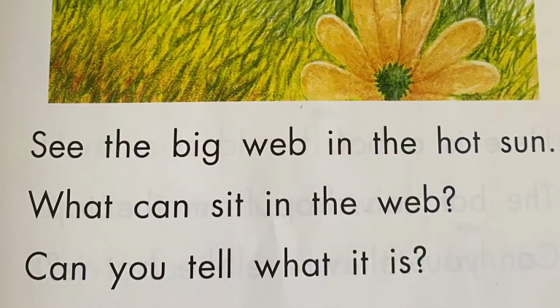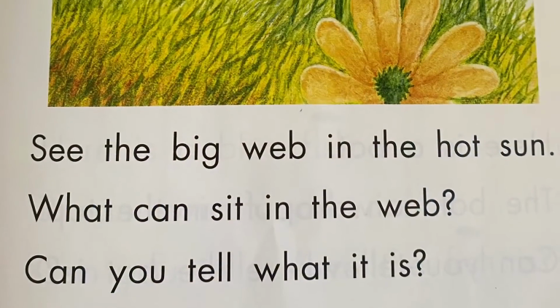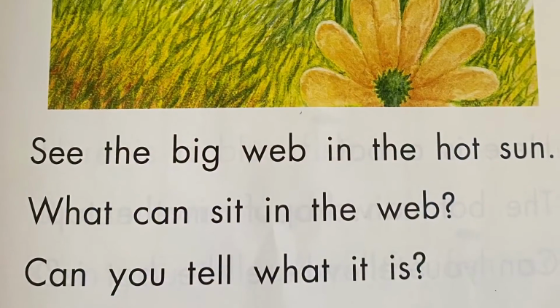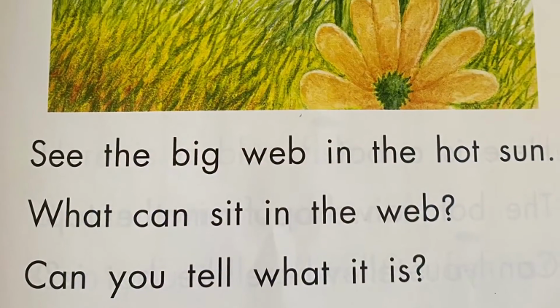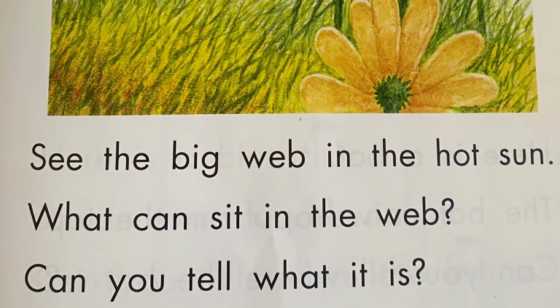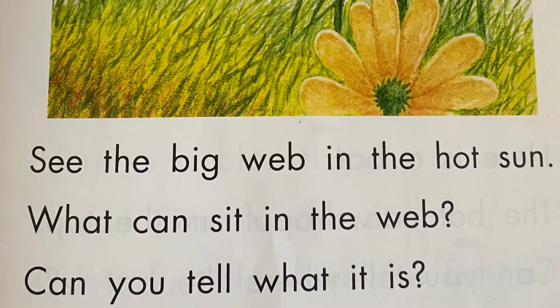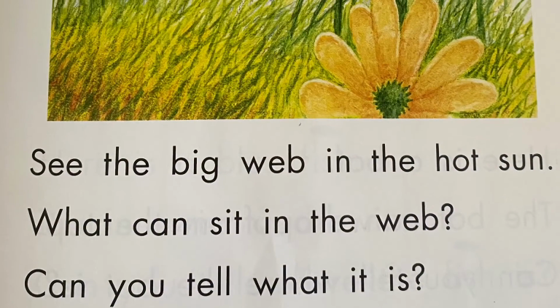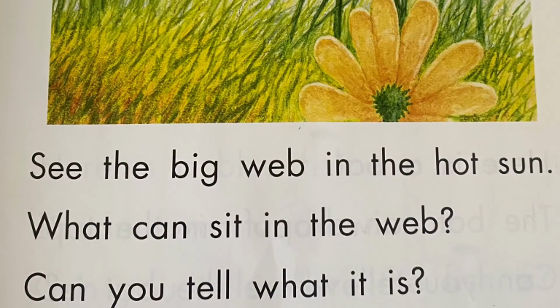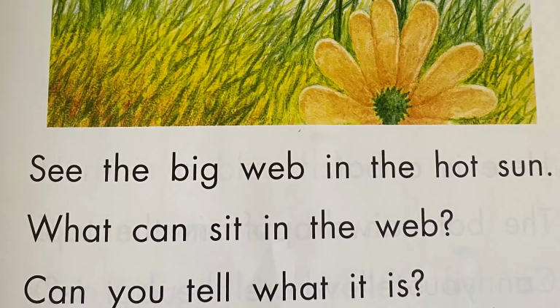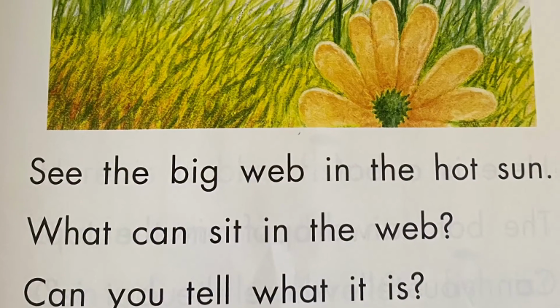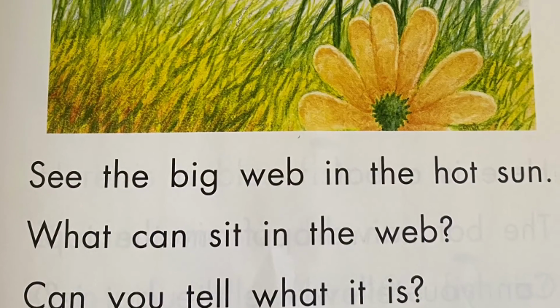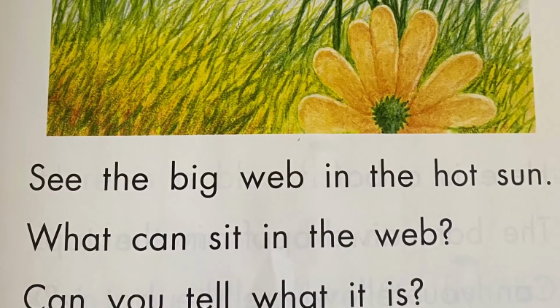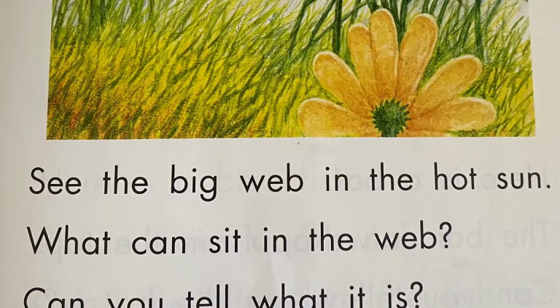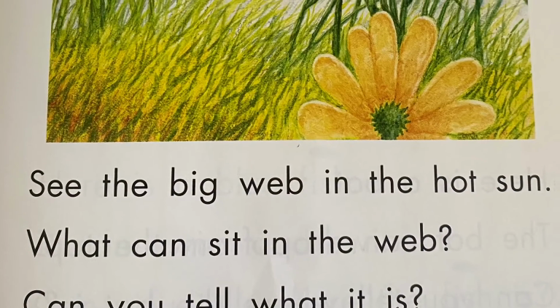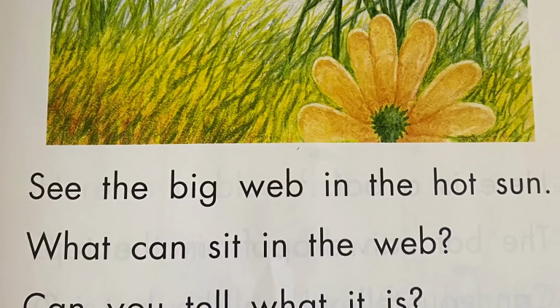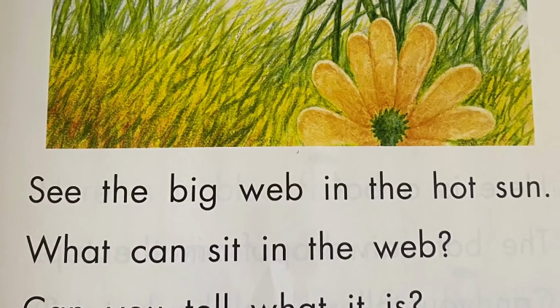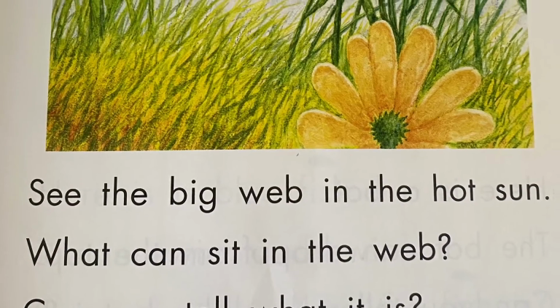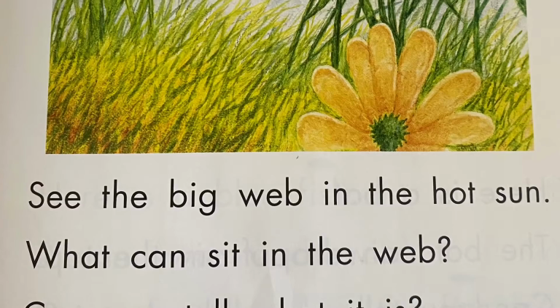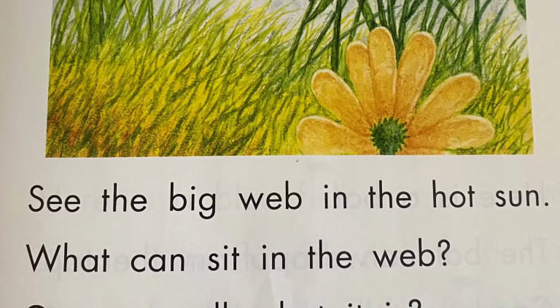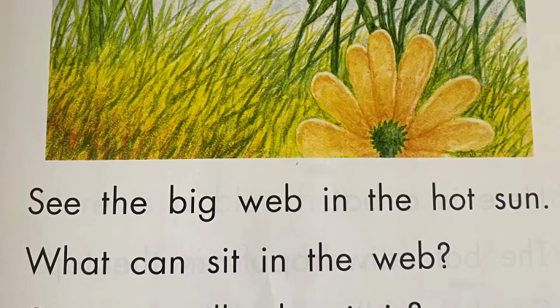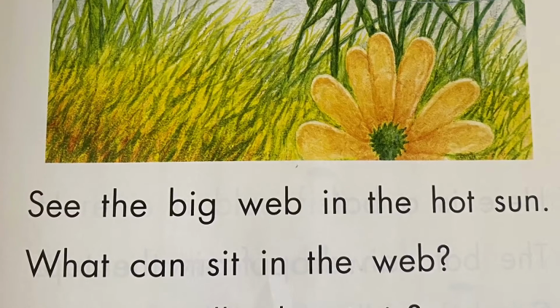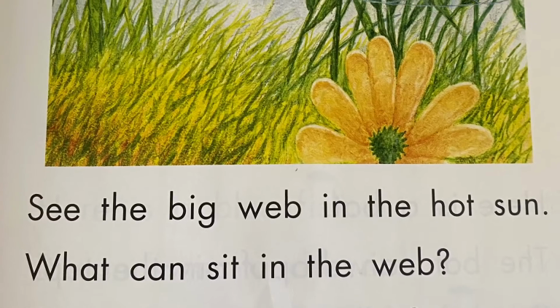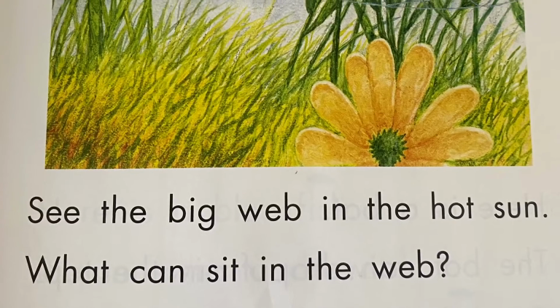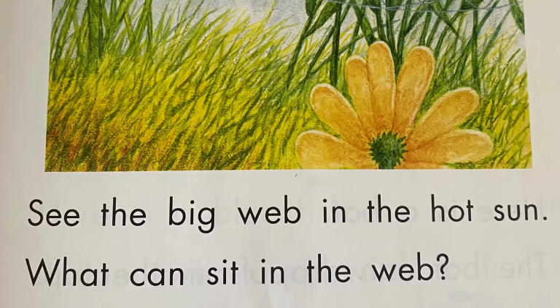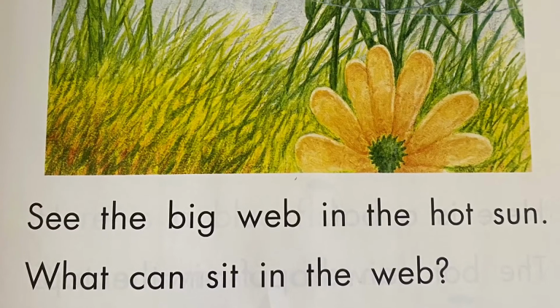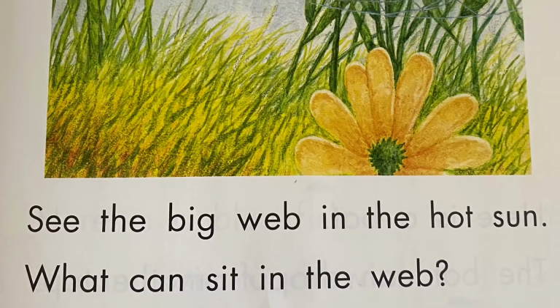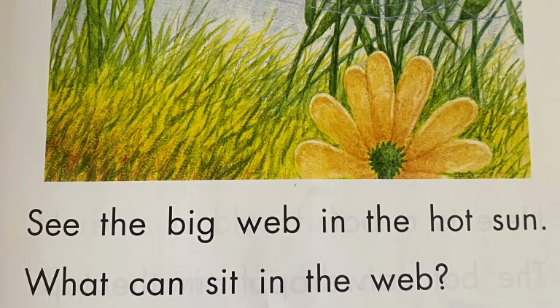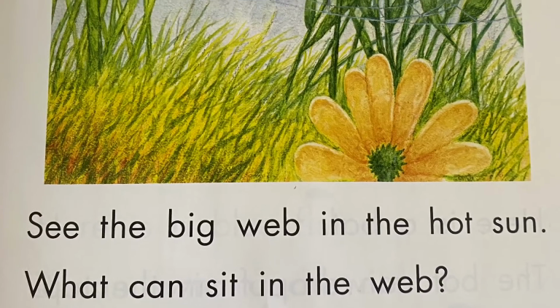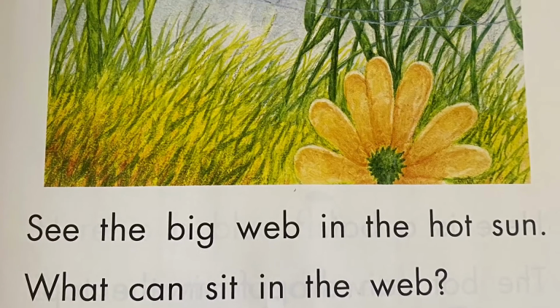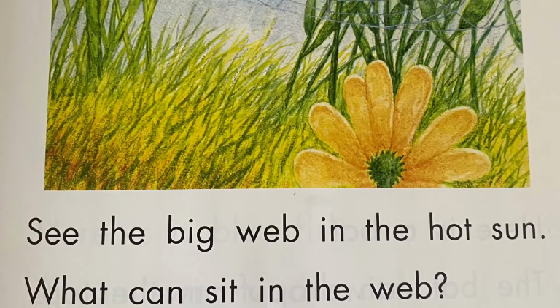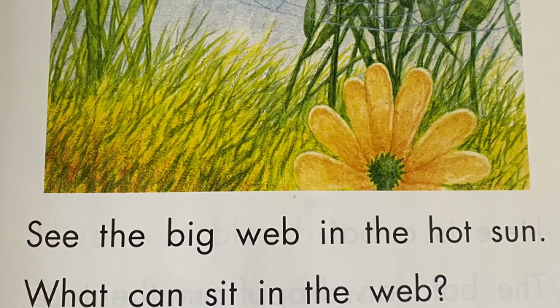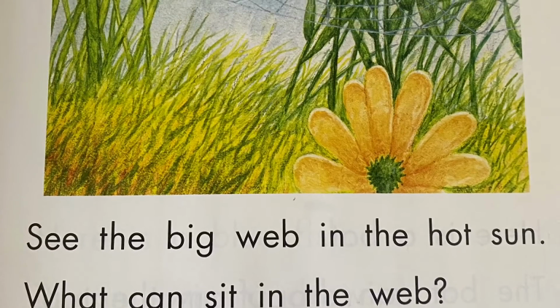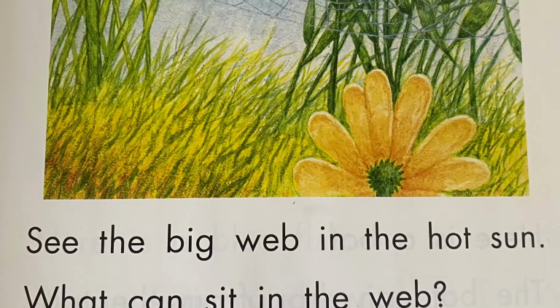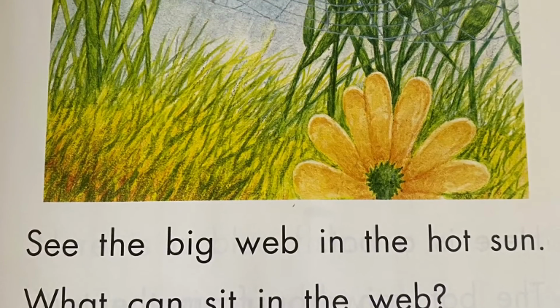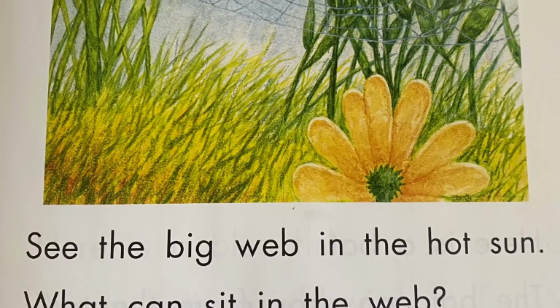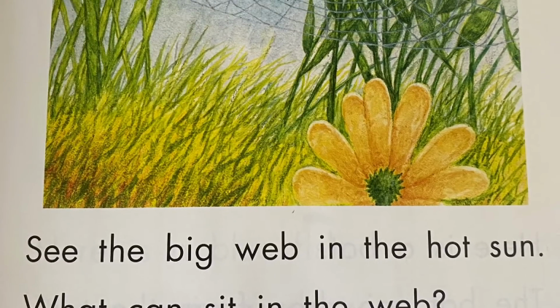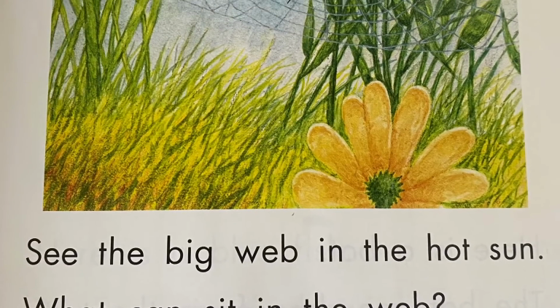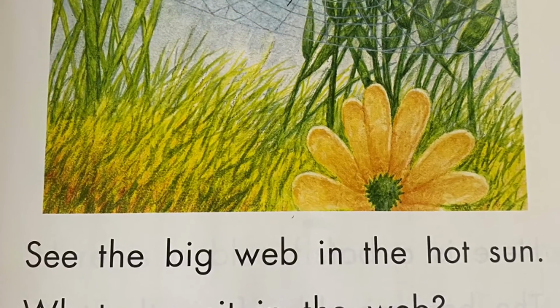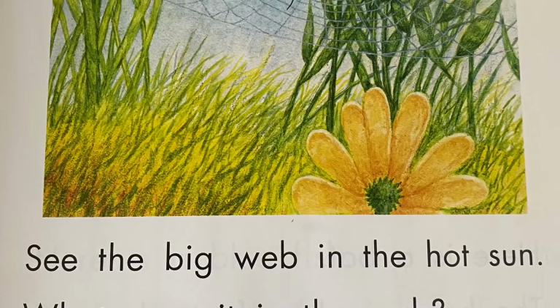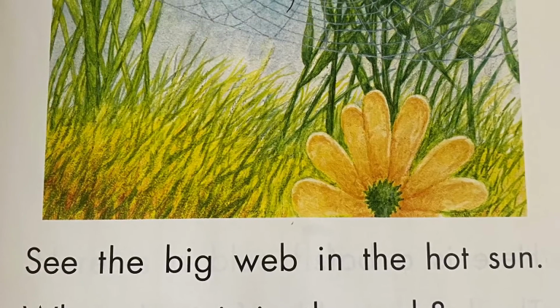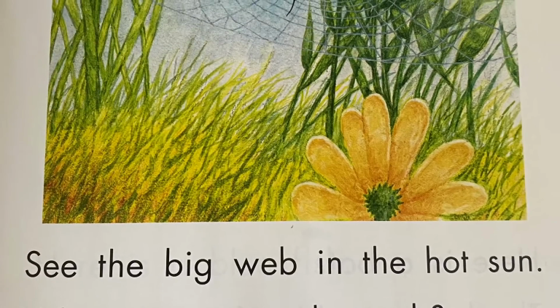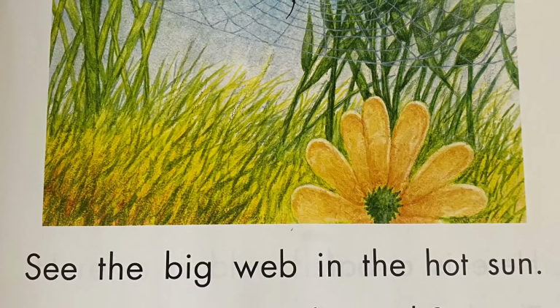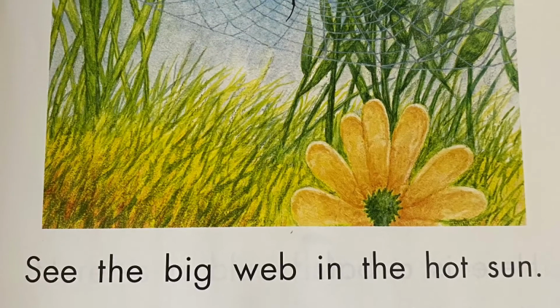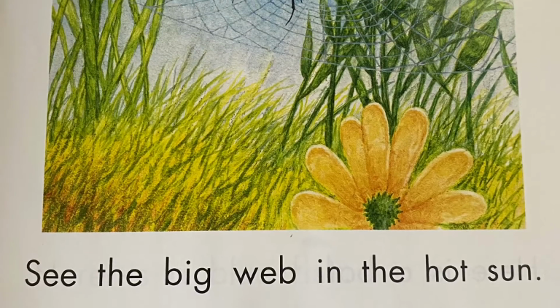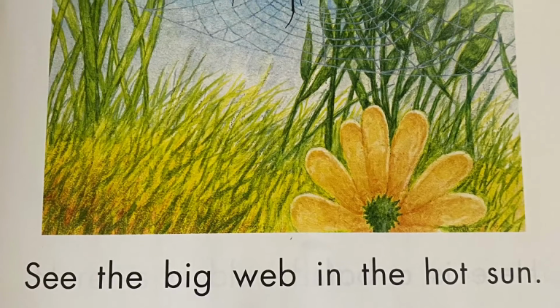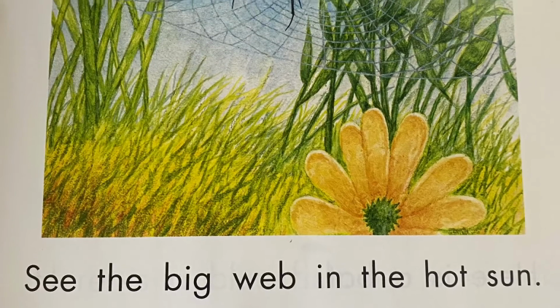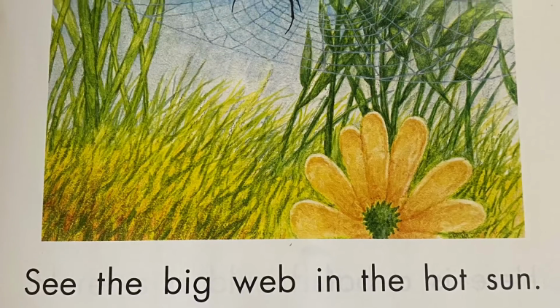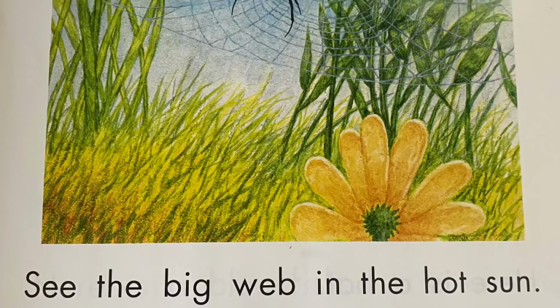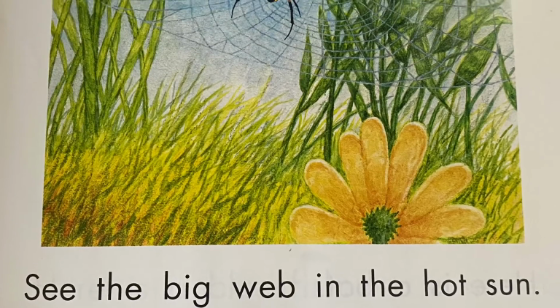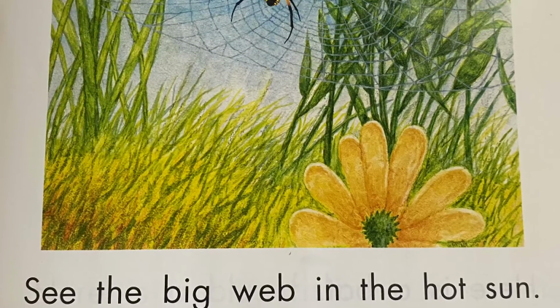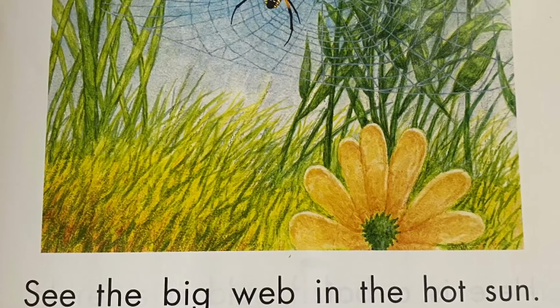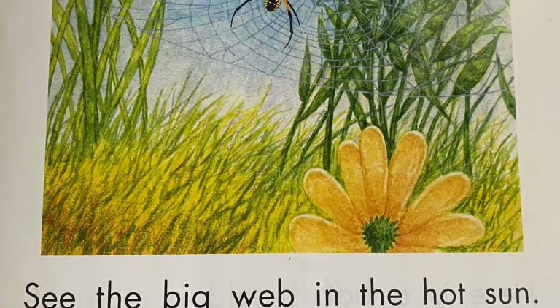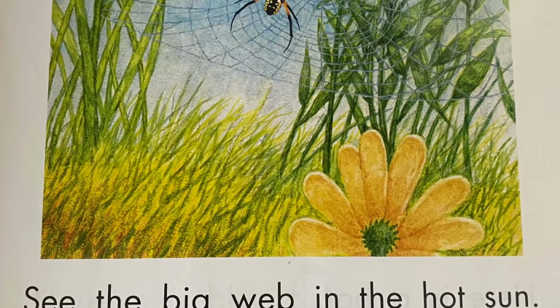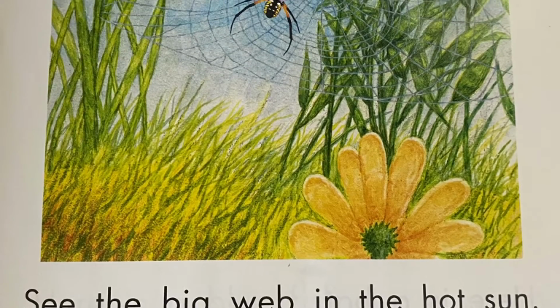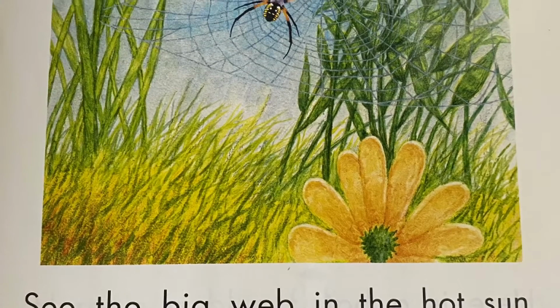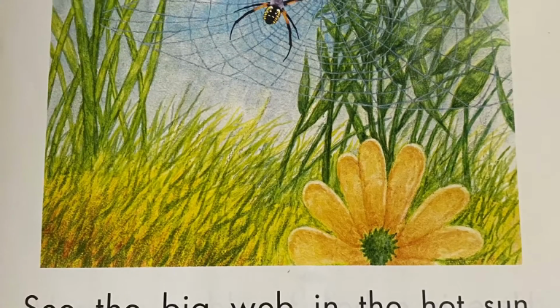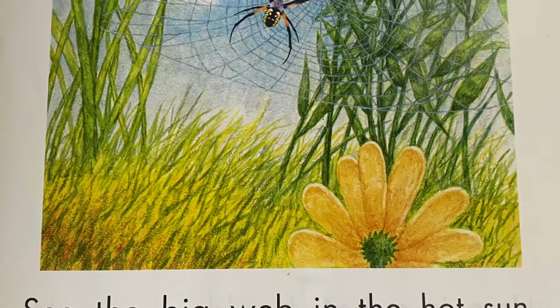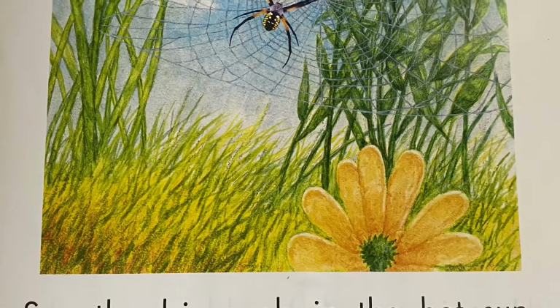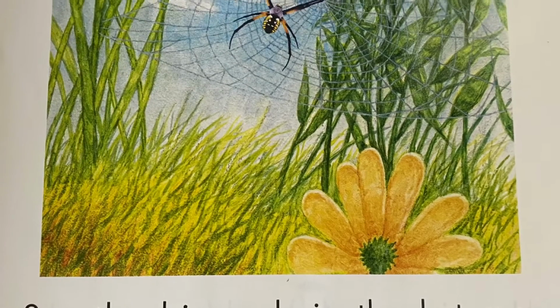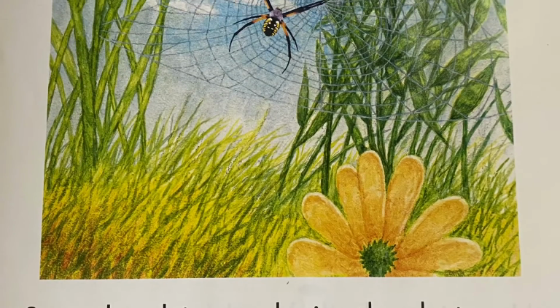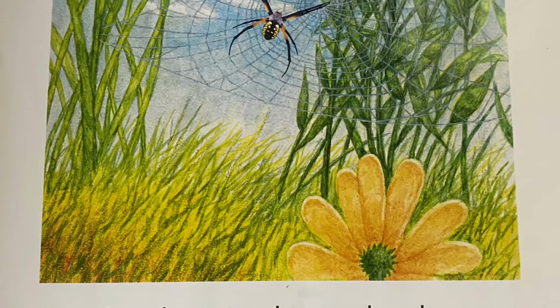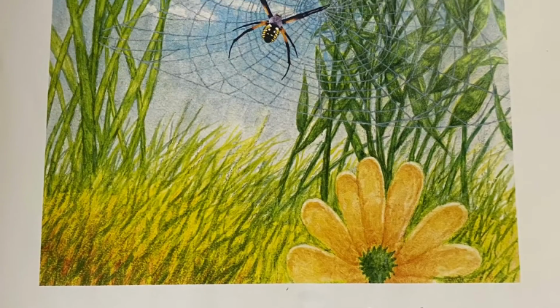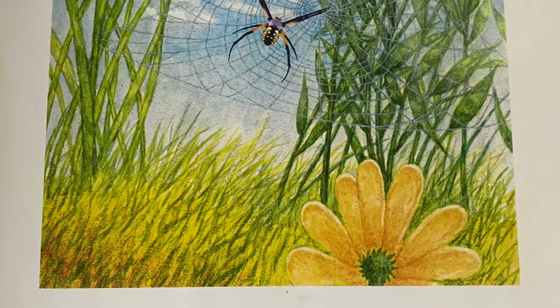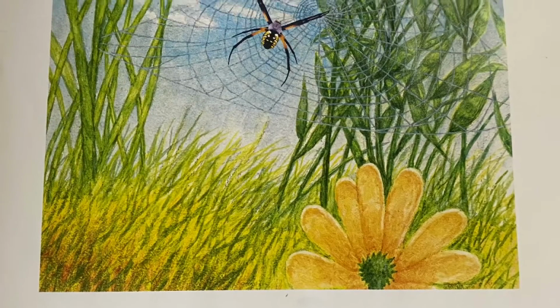See the big web and the hot sun. What can sit in the web? Can you tell what it is?